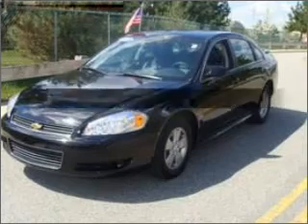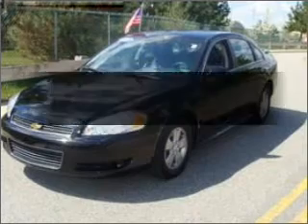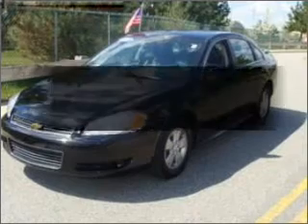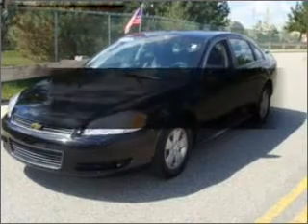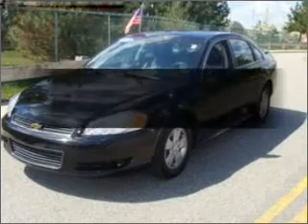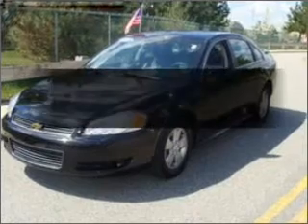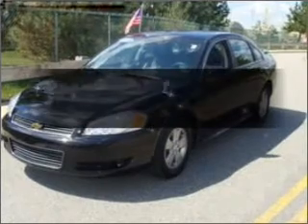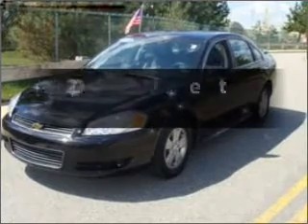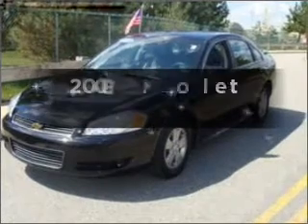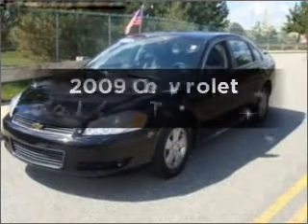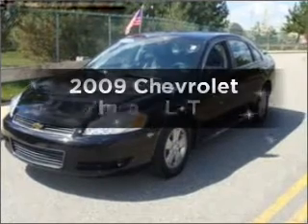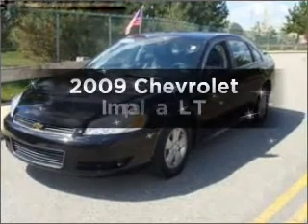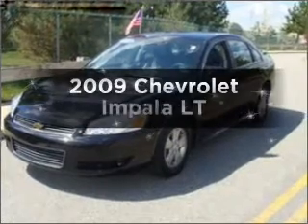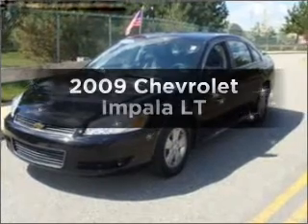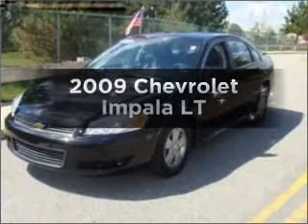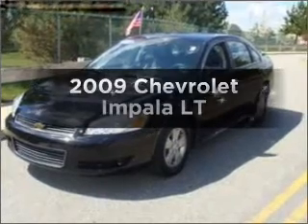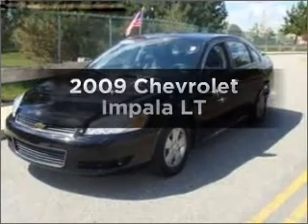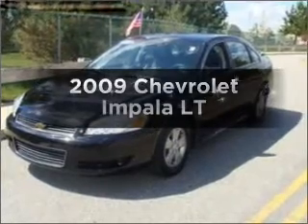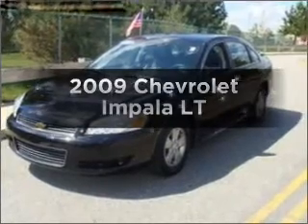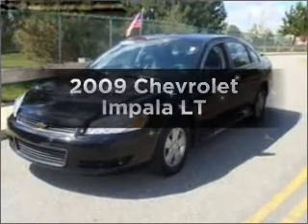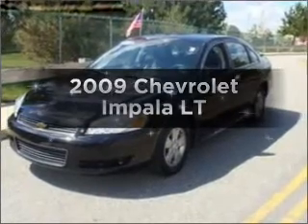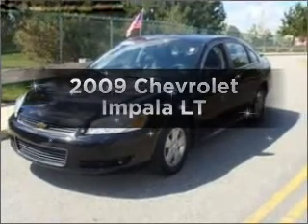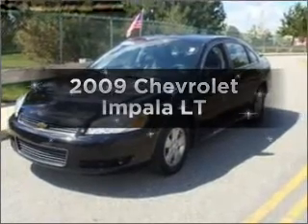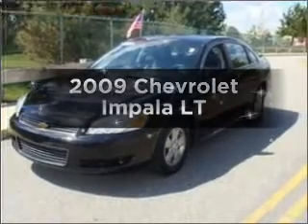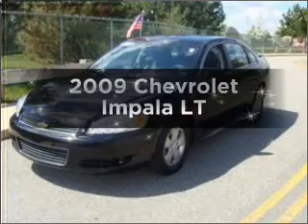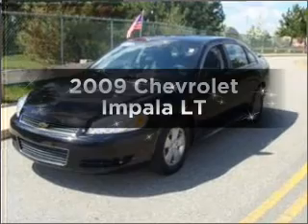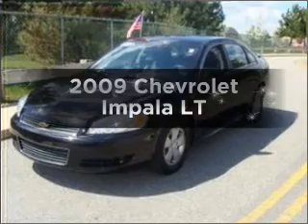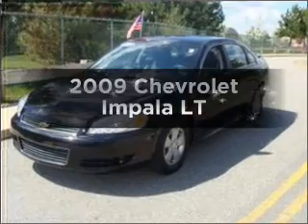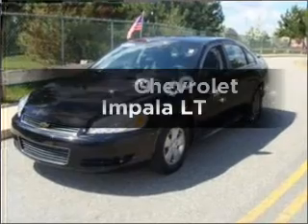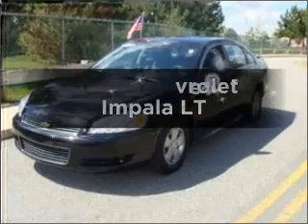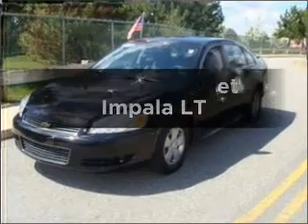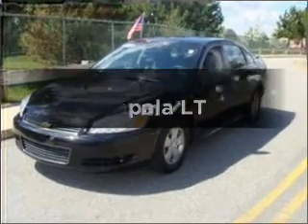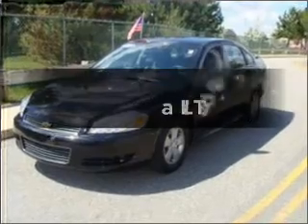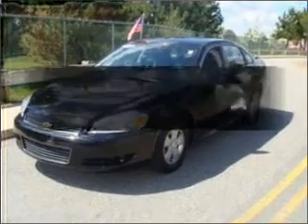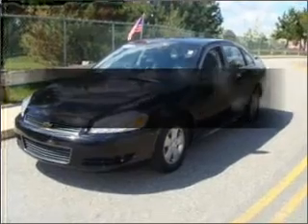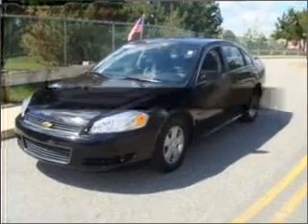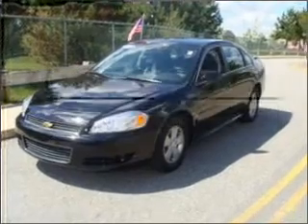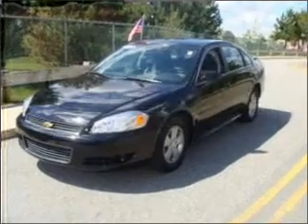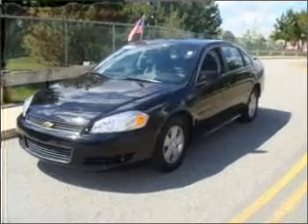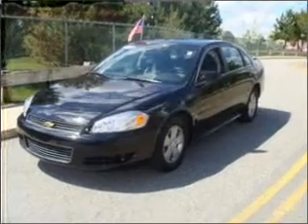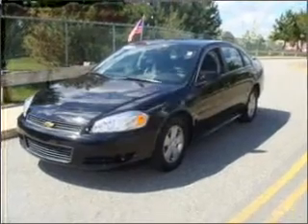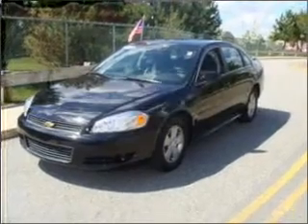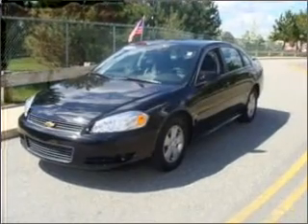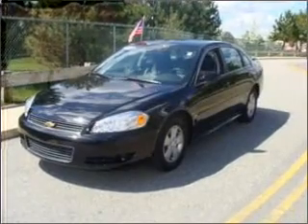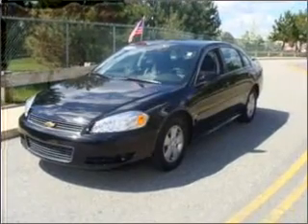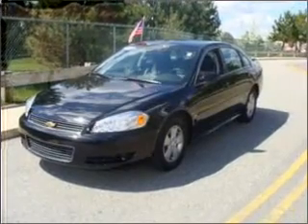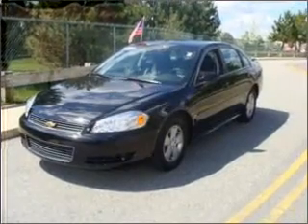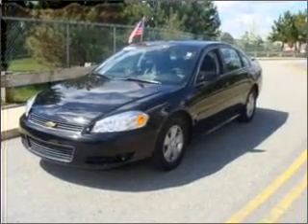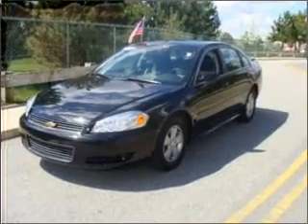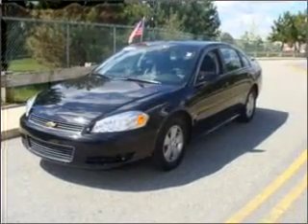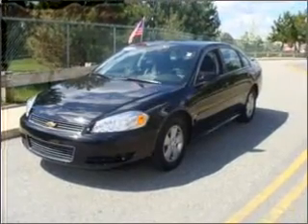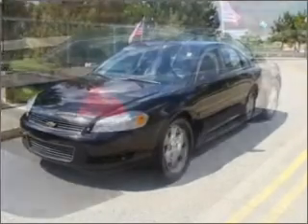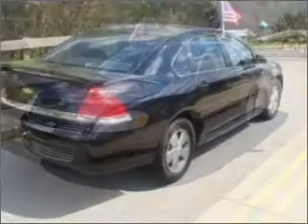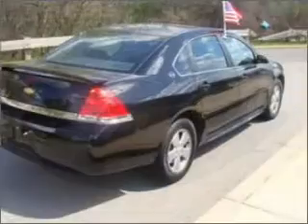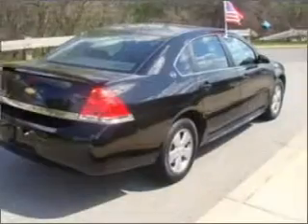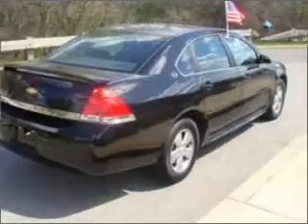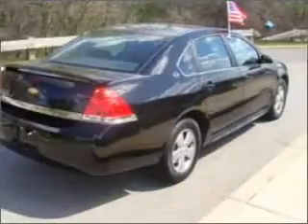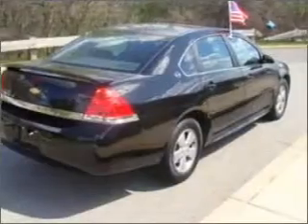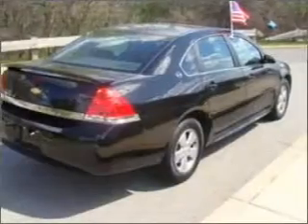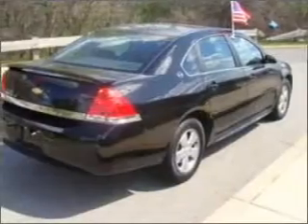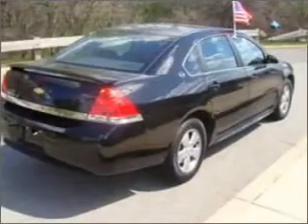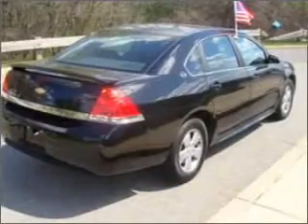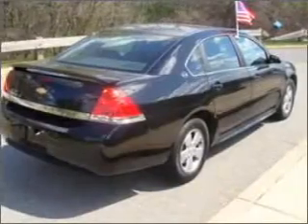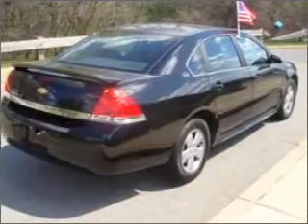Check out this 2009 Chevrolet Impala. Travel the roads in style and comfort in this great vehicle.